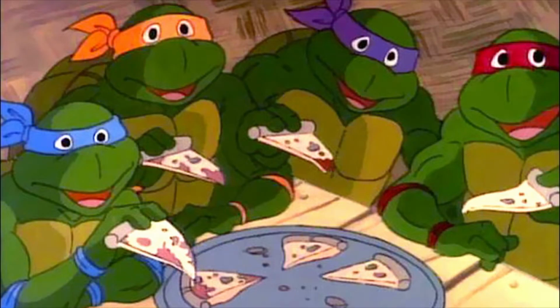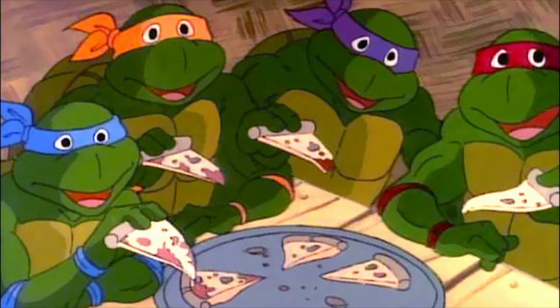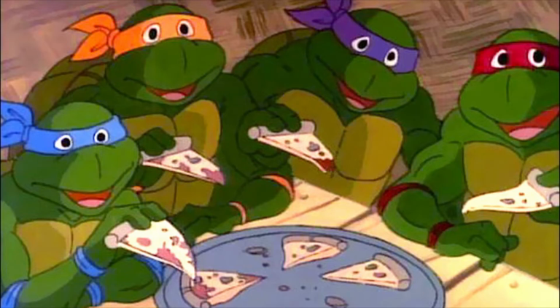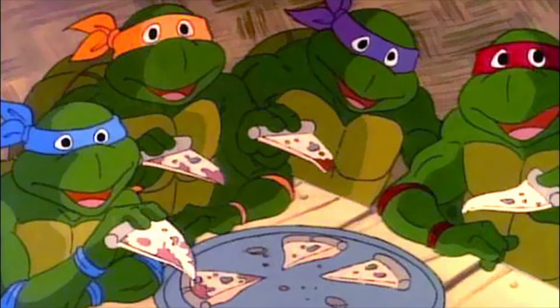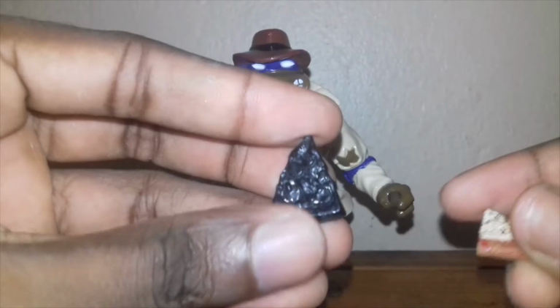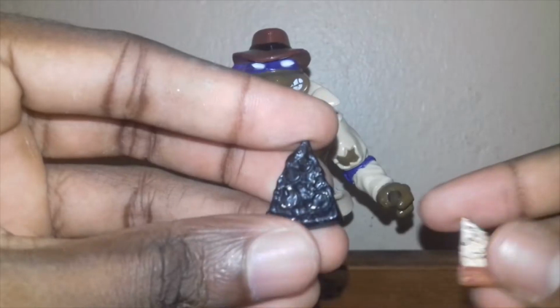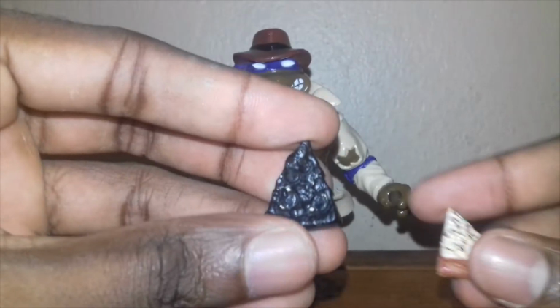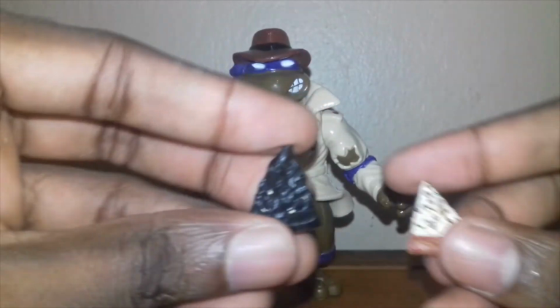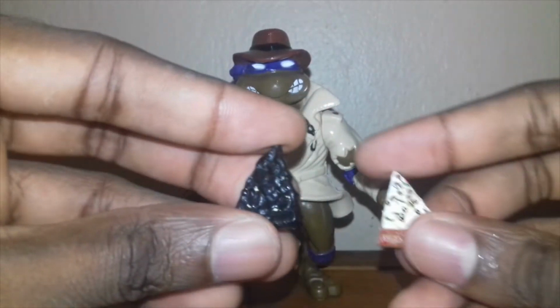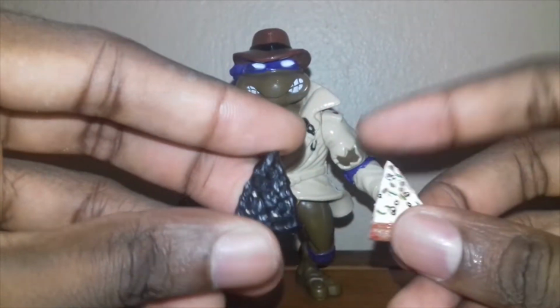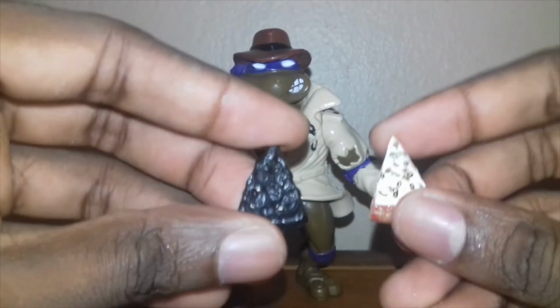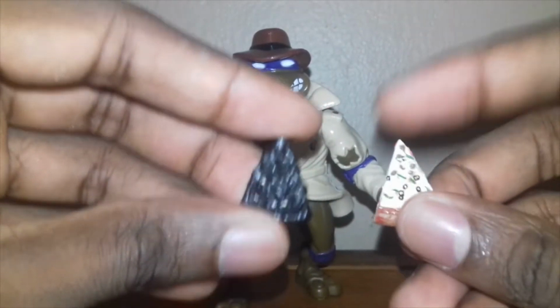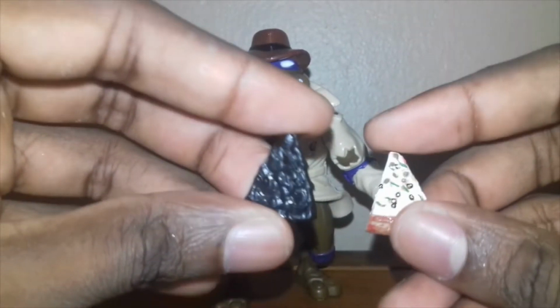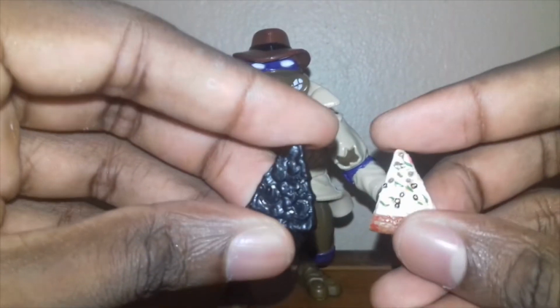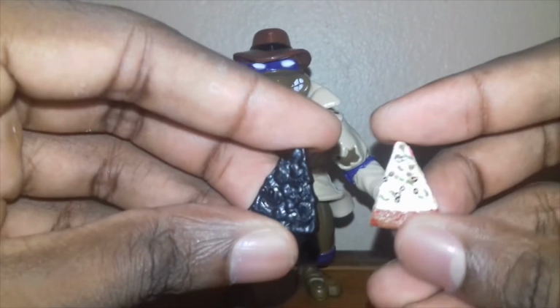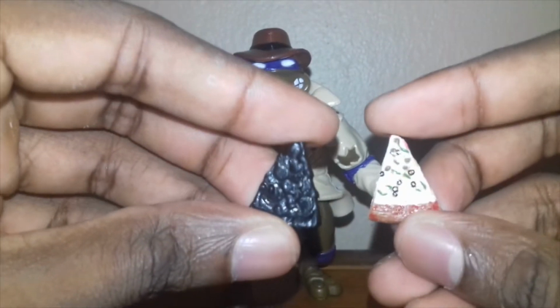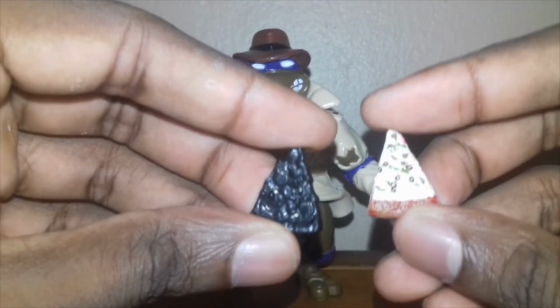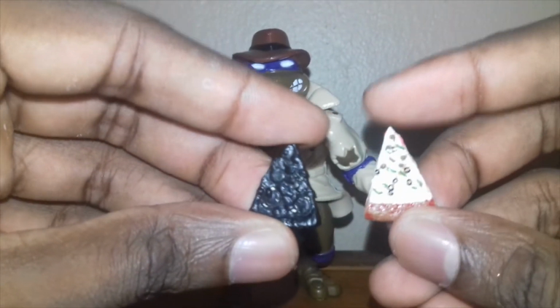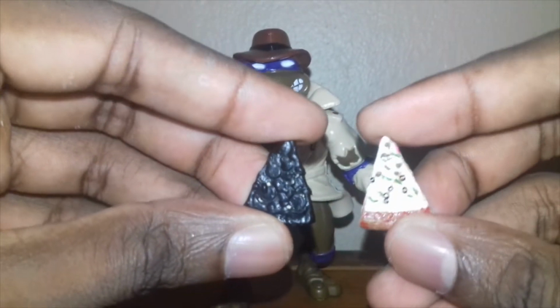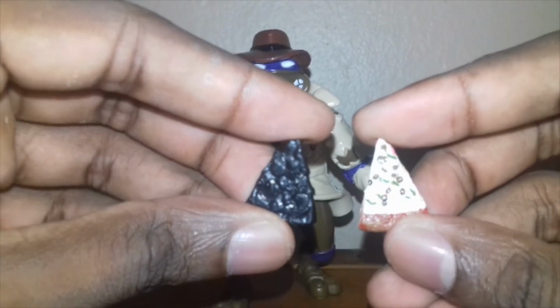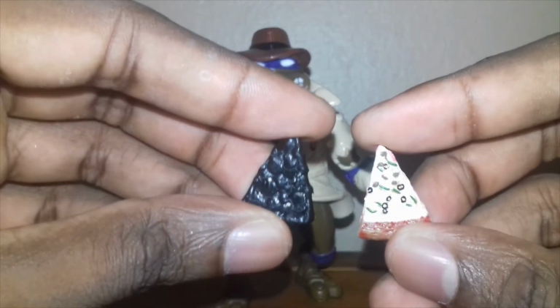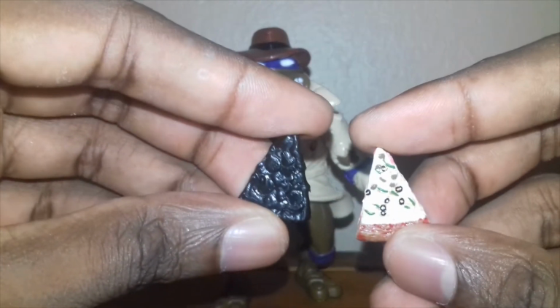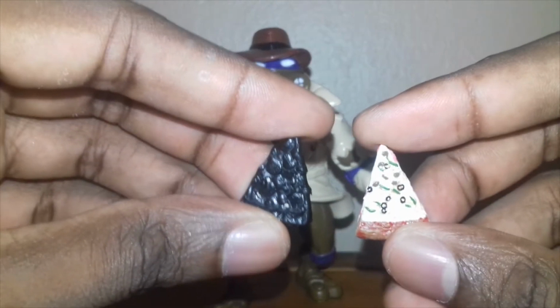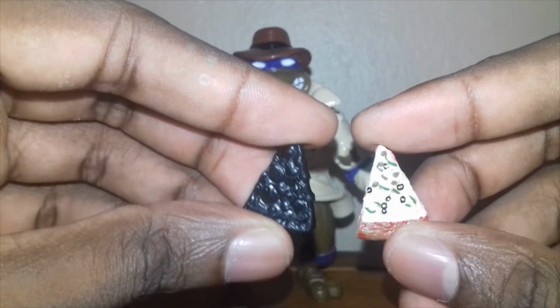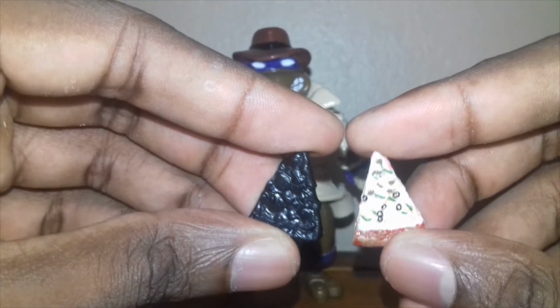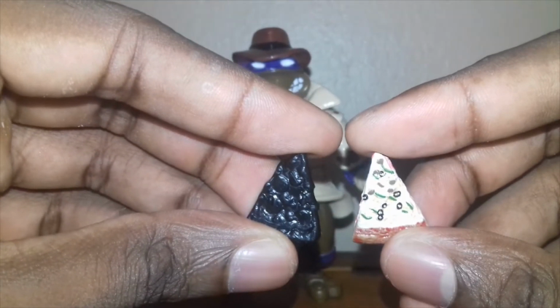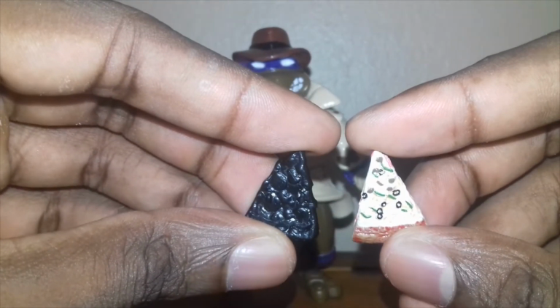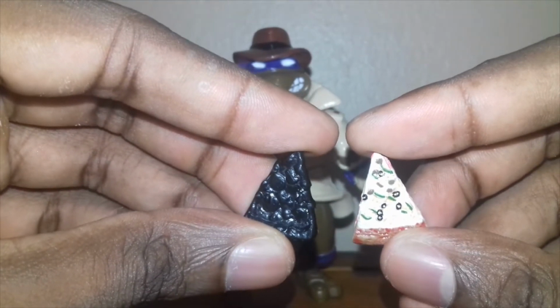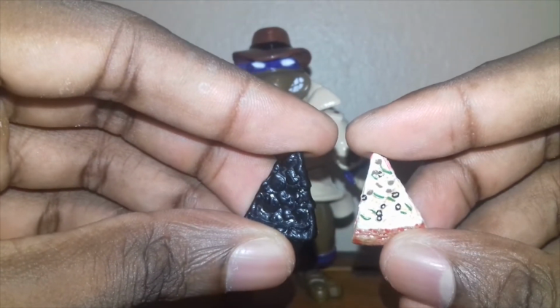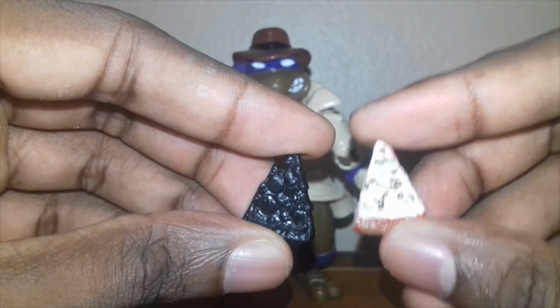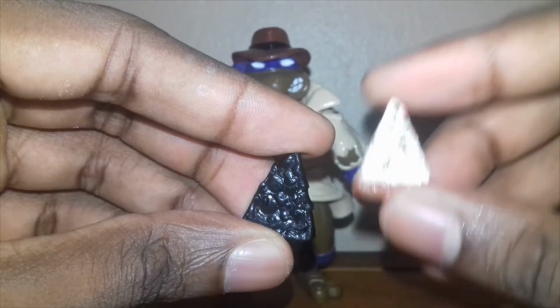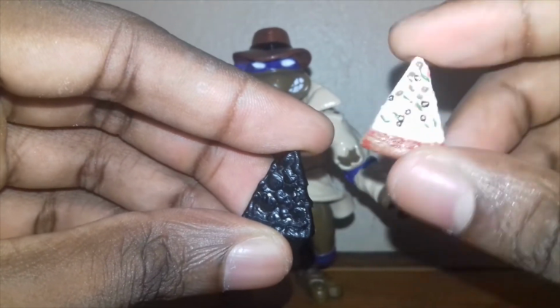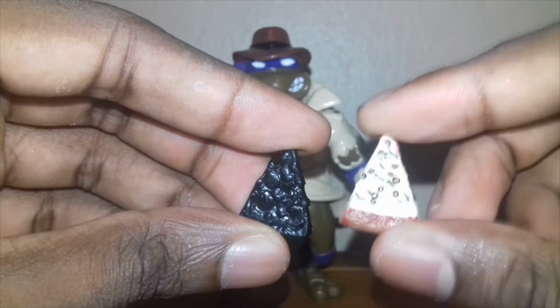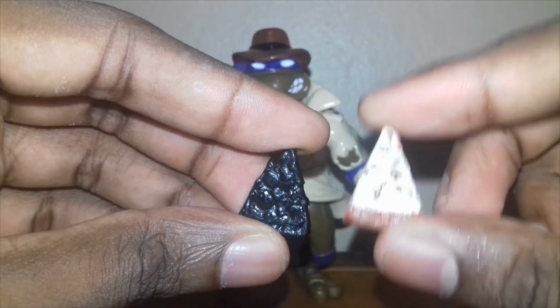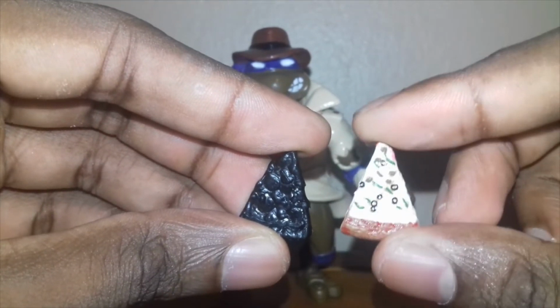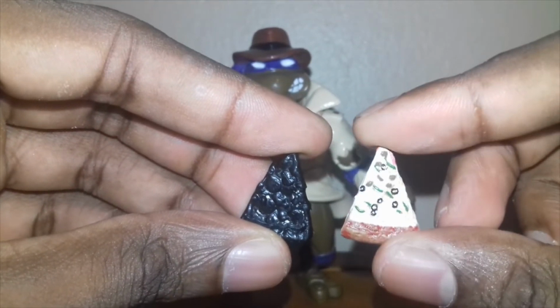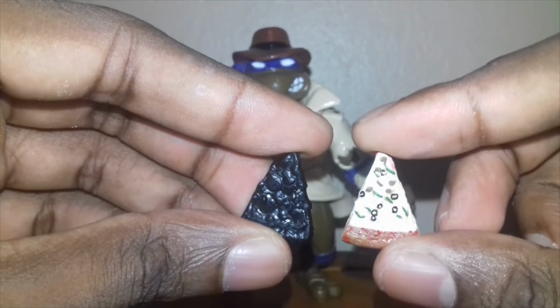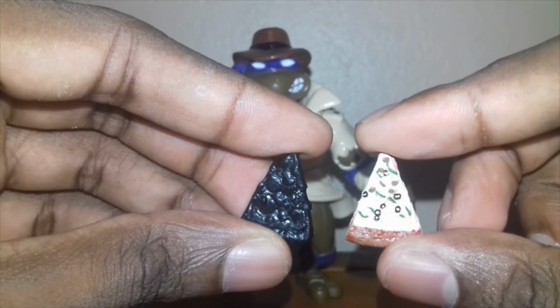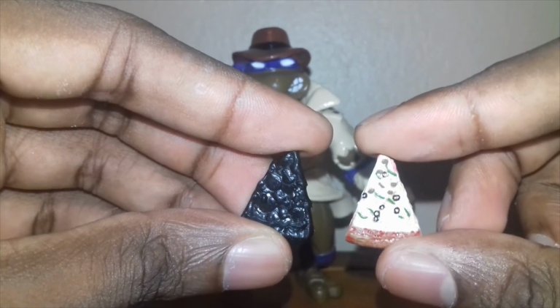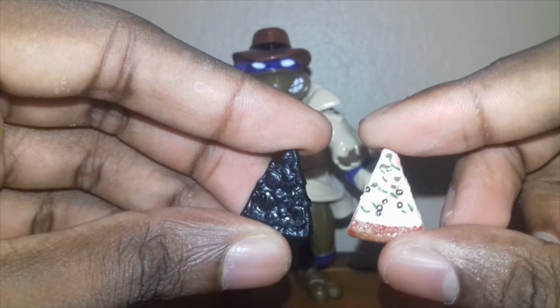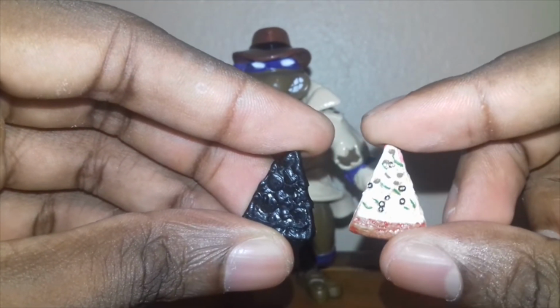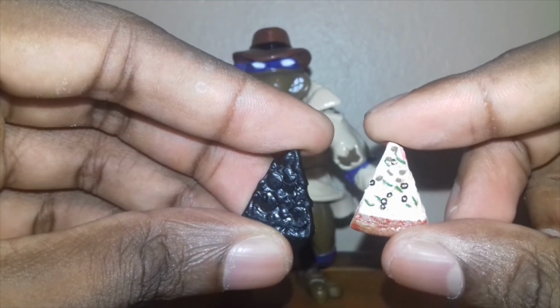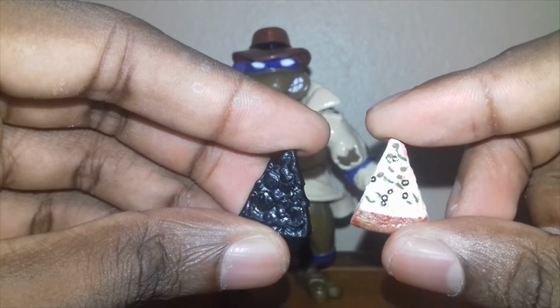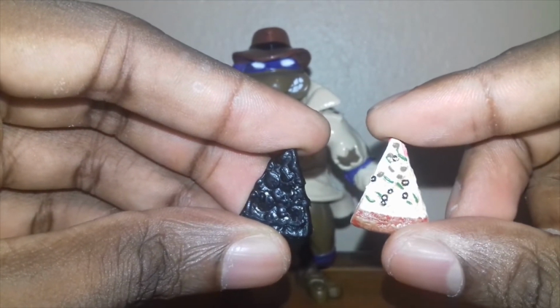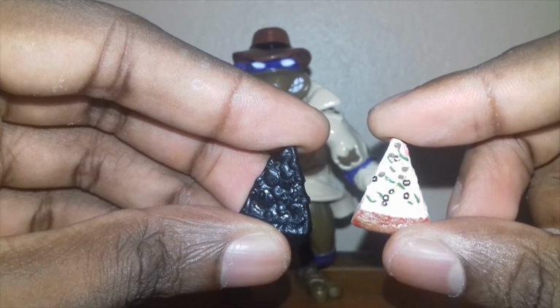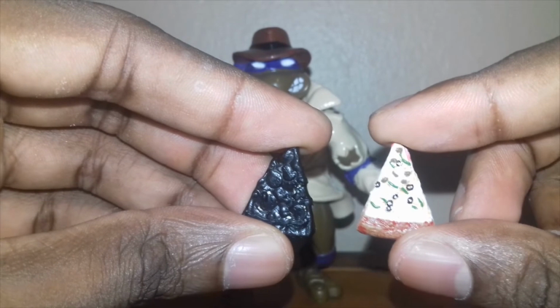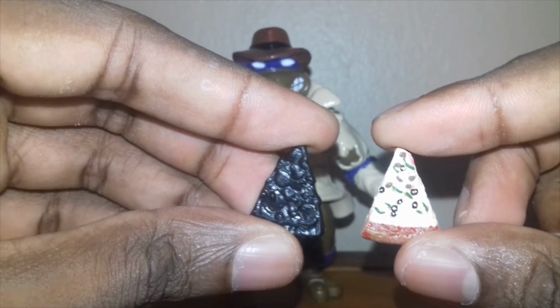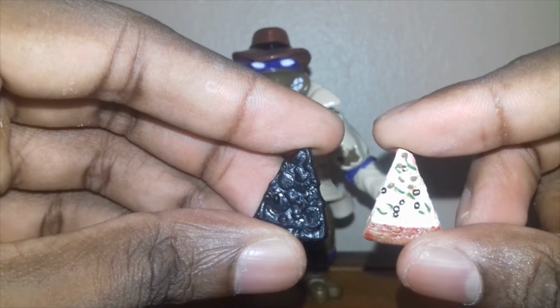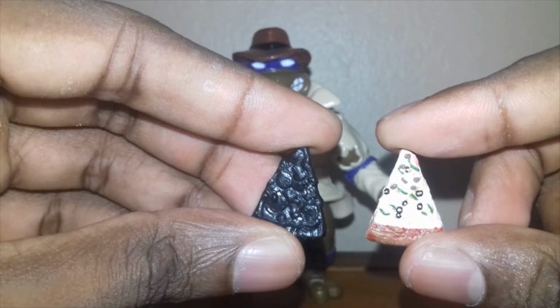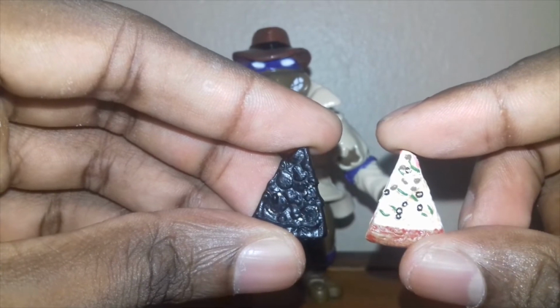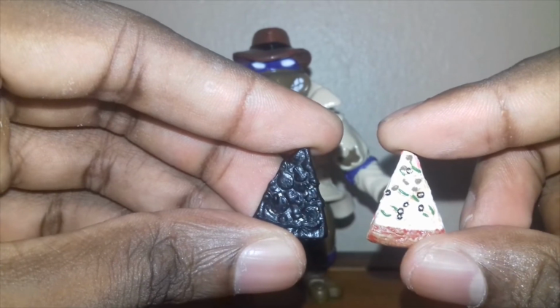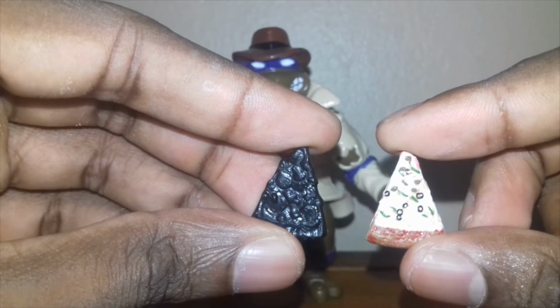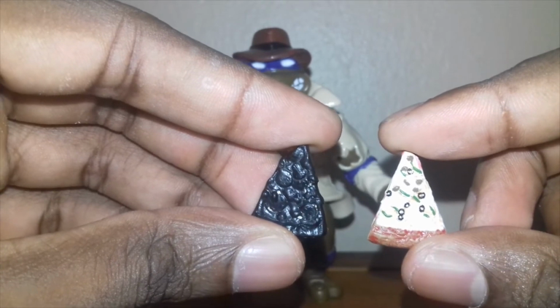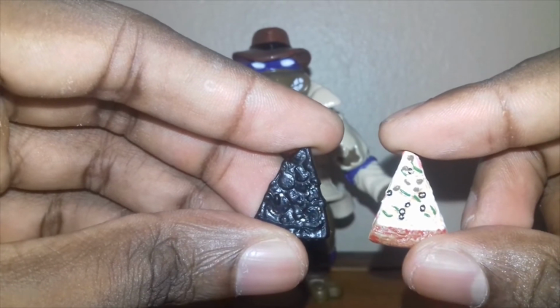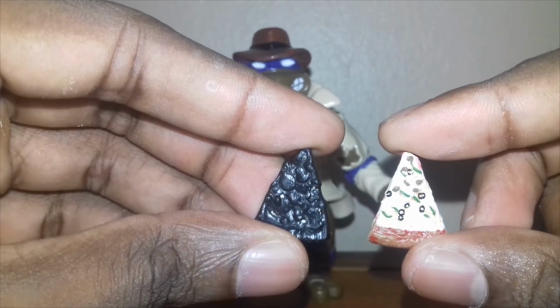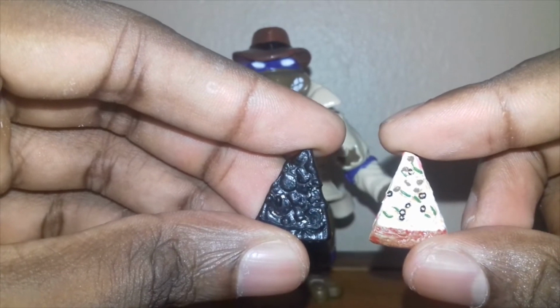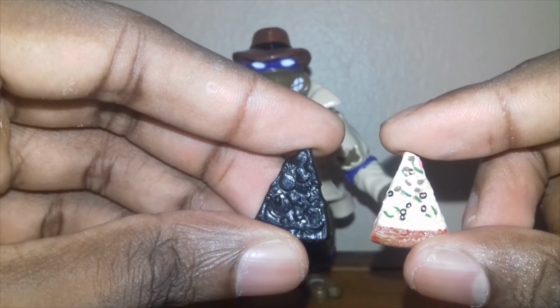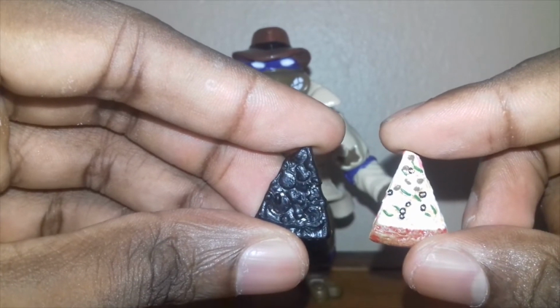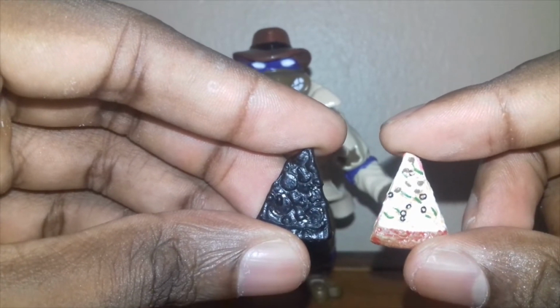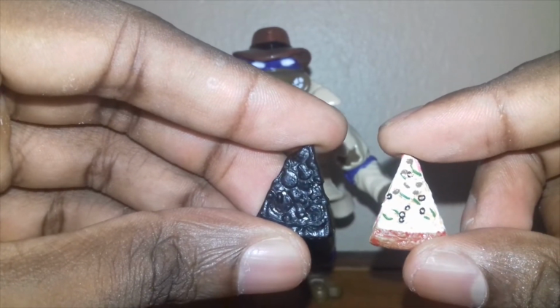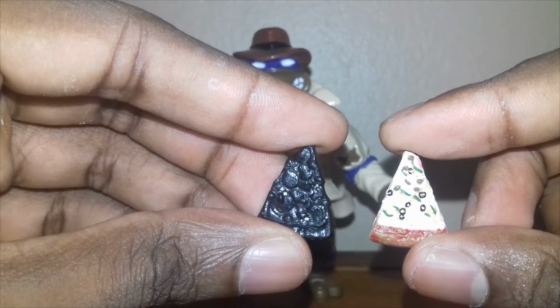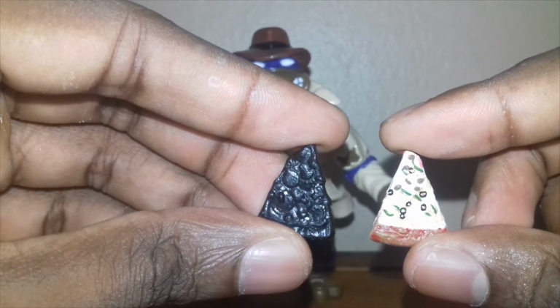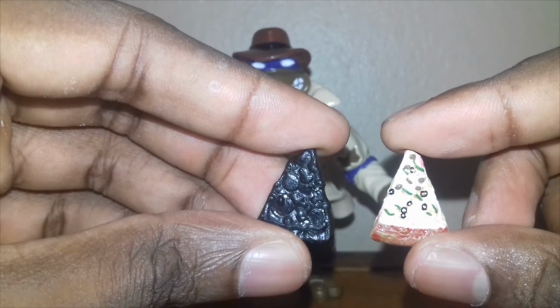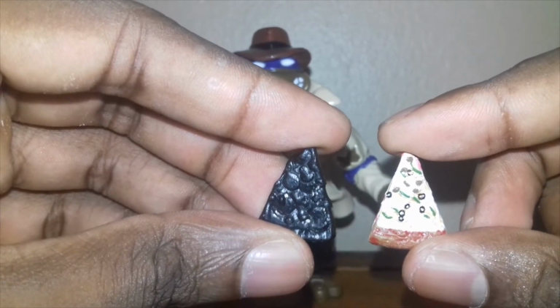We could have a little comparison time — this is from the 7-inch Necker movie TMNT line.